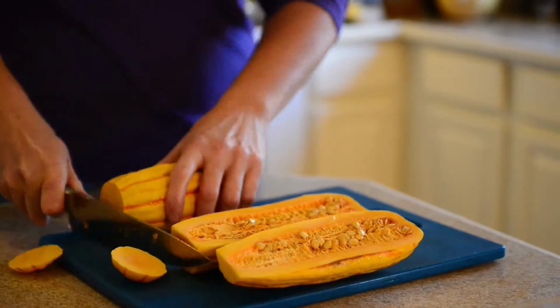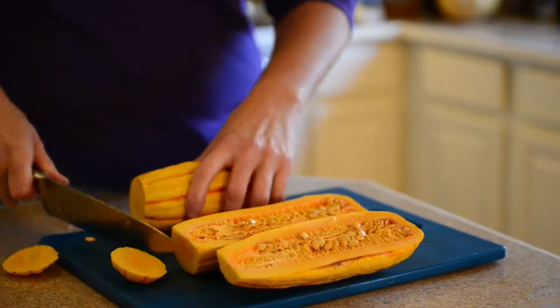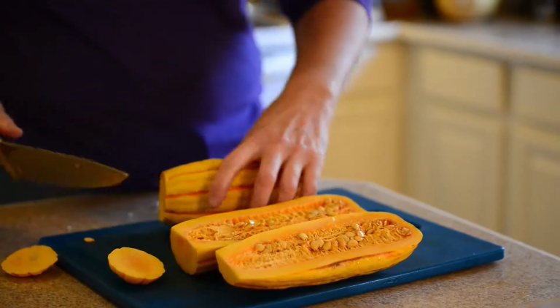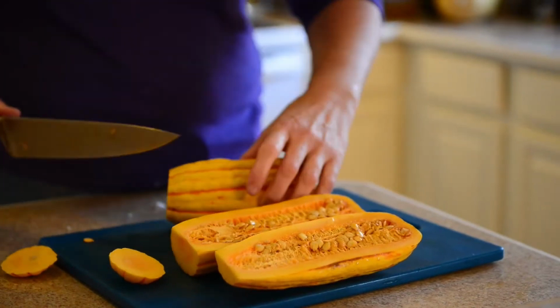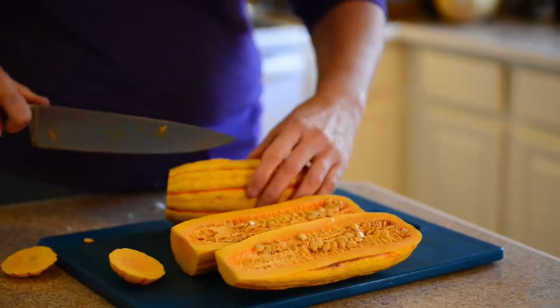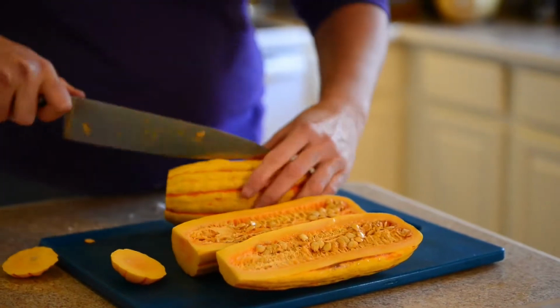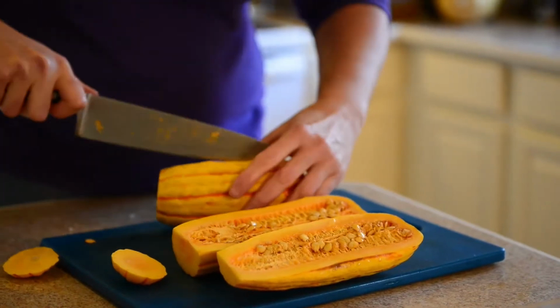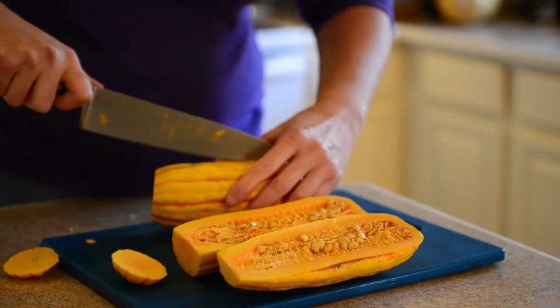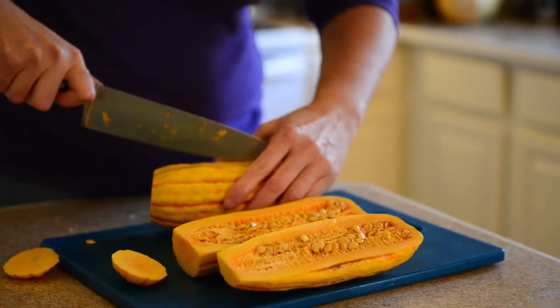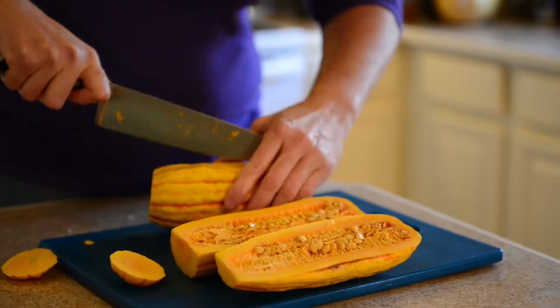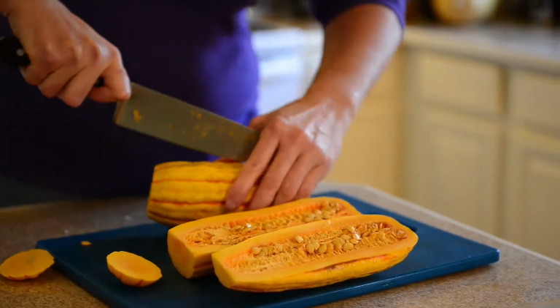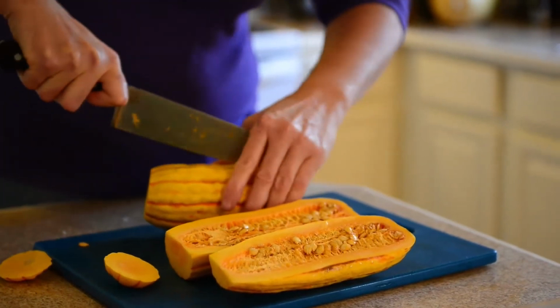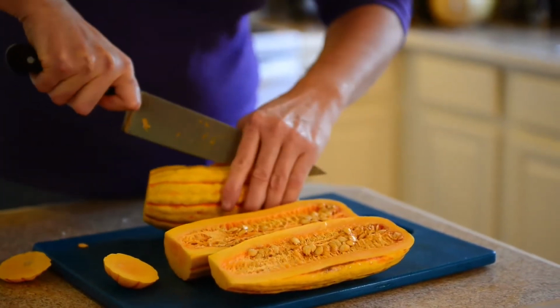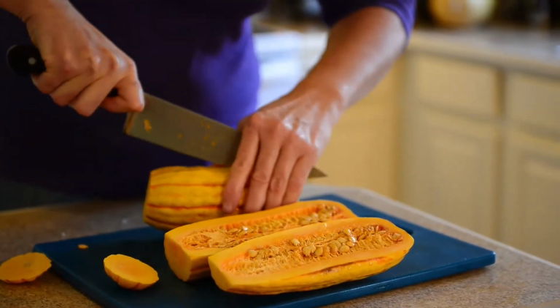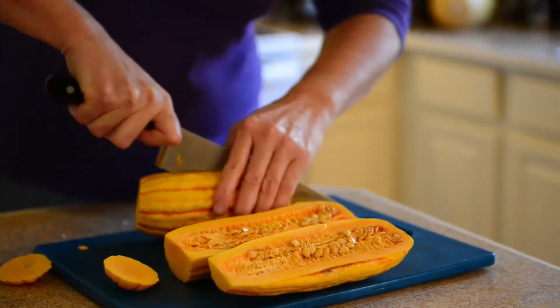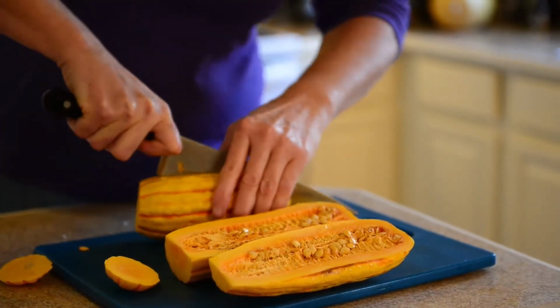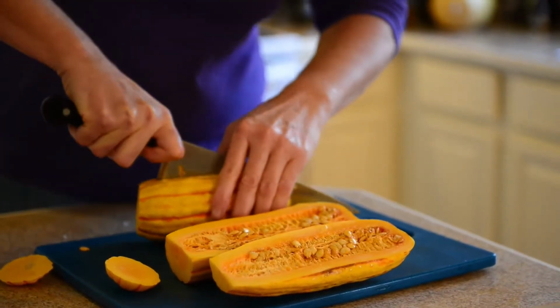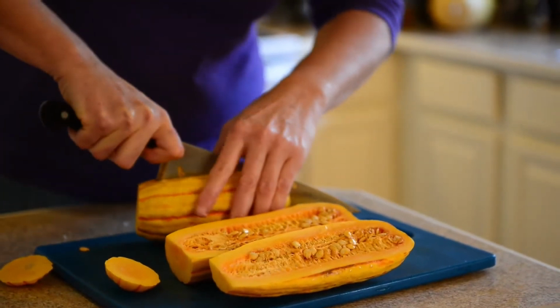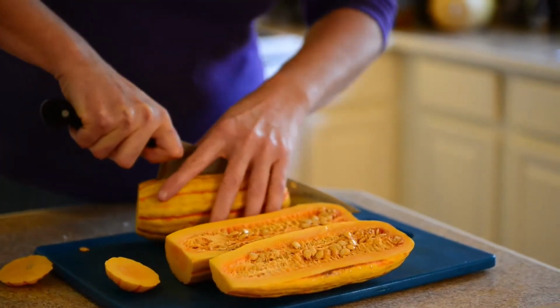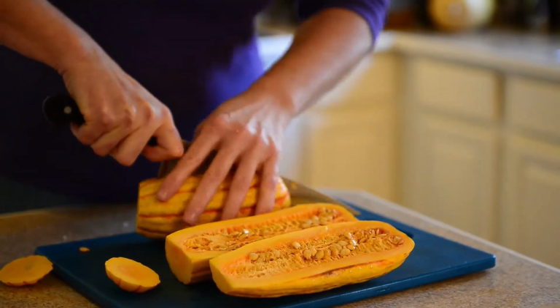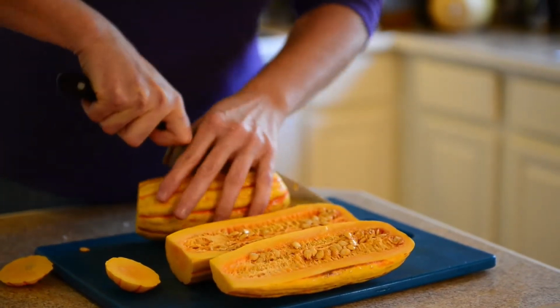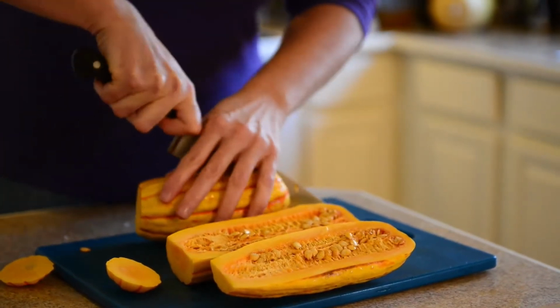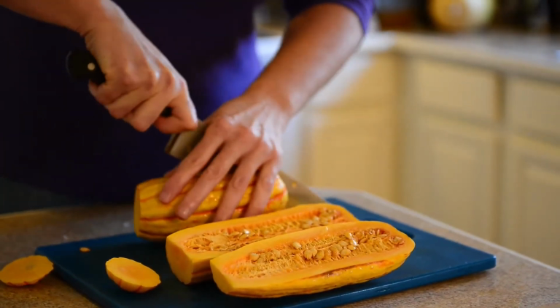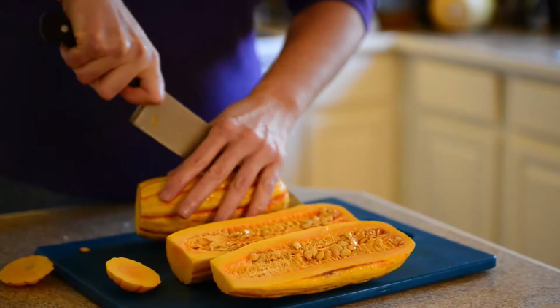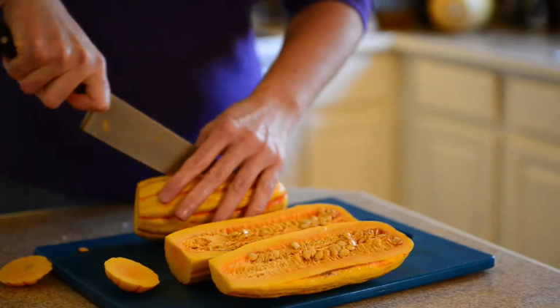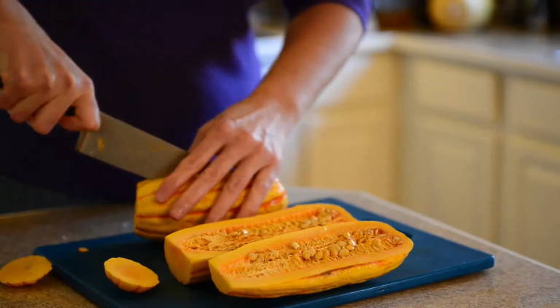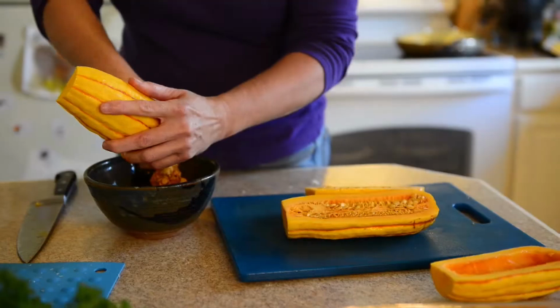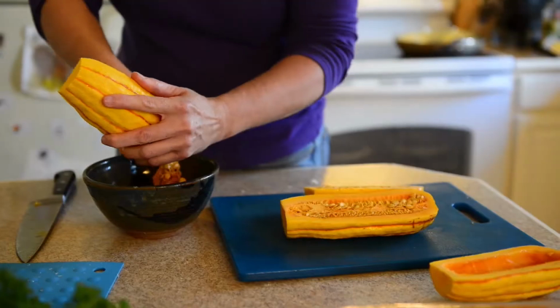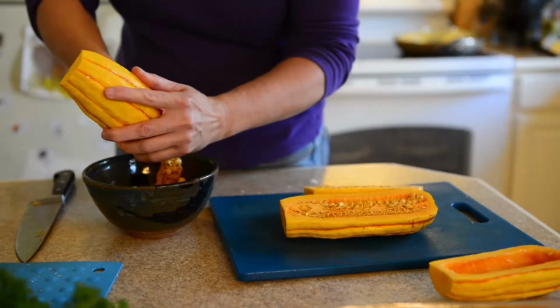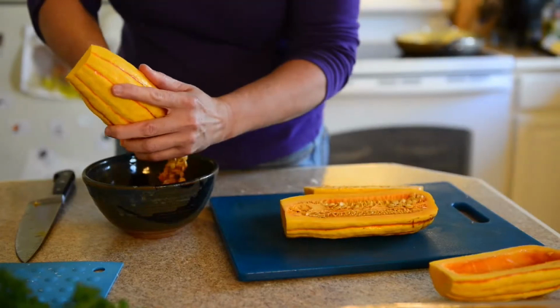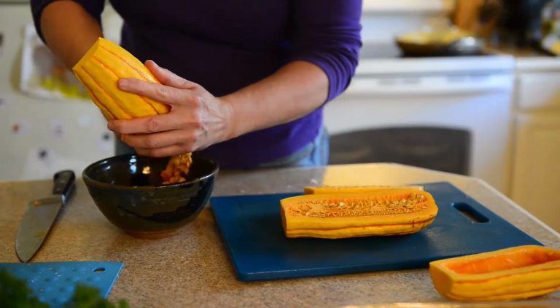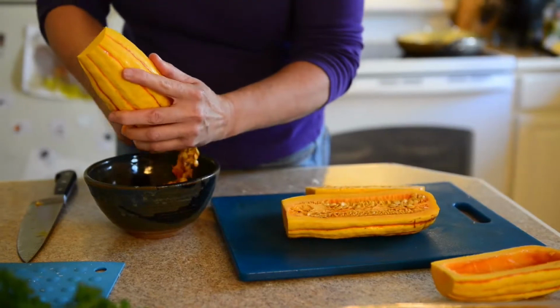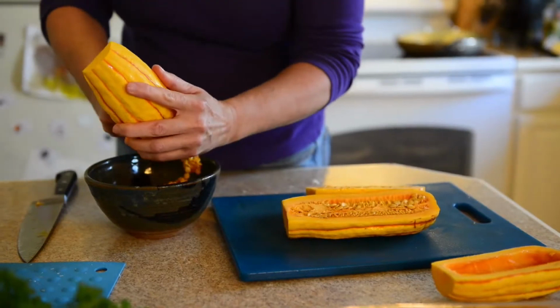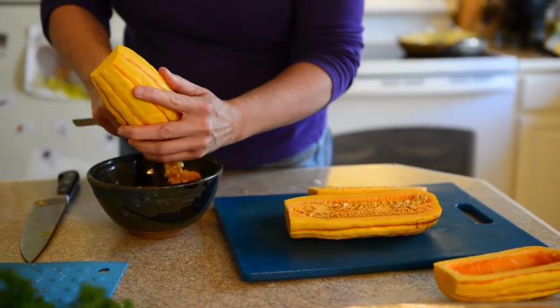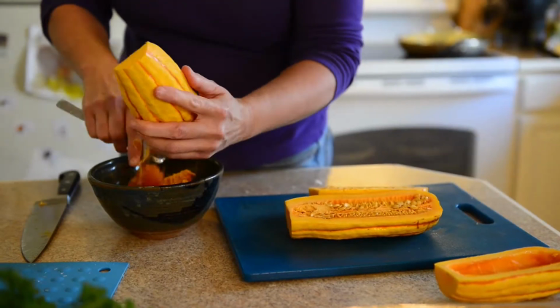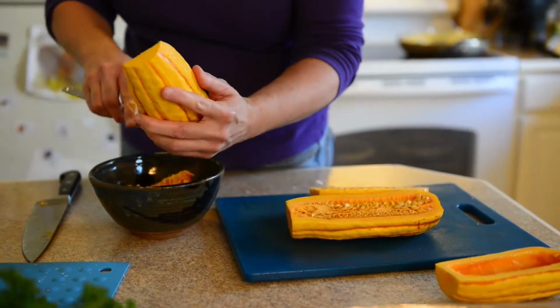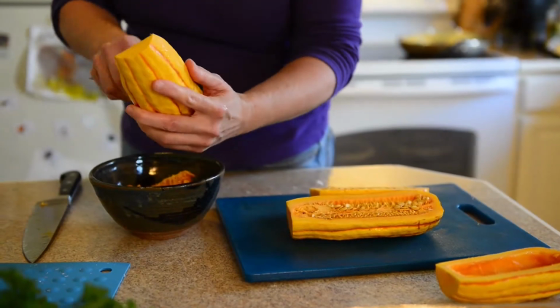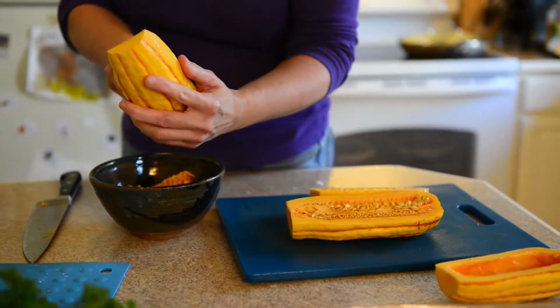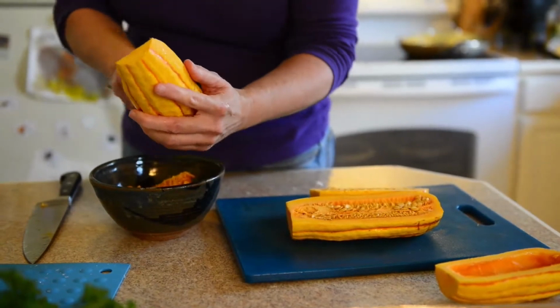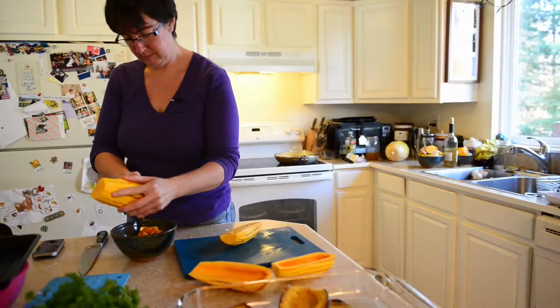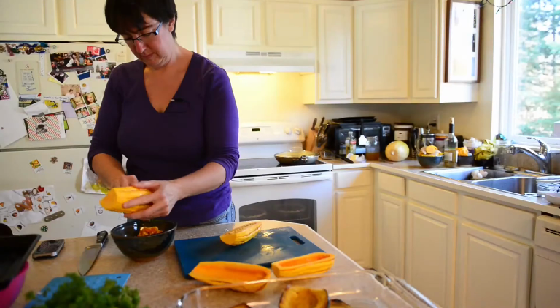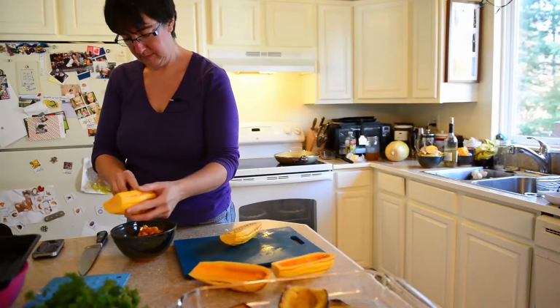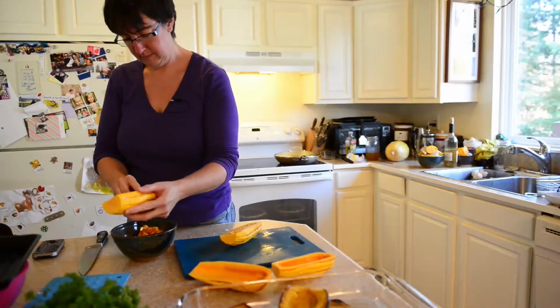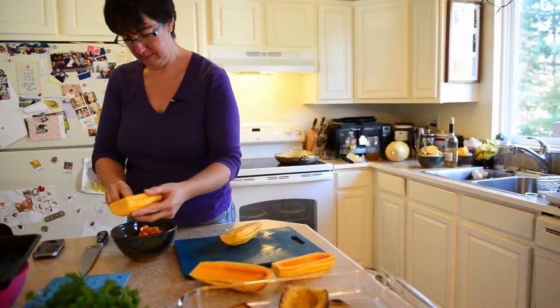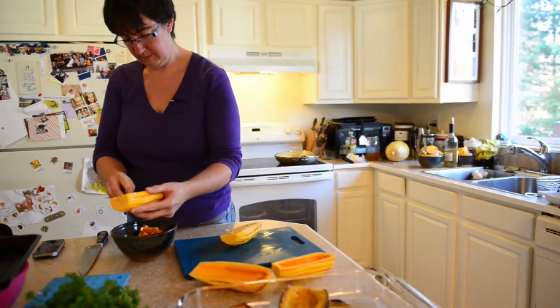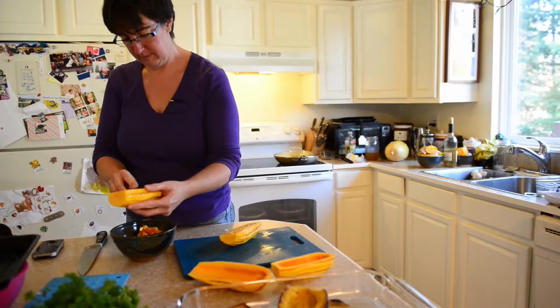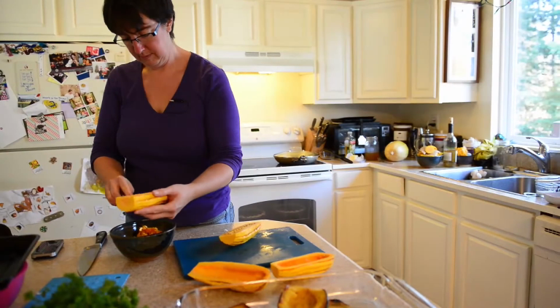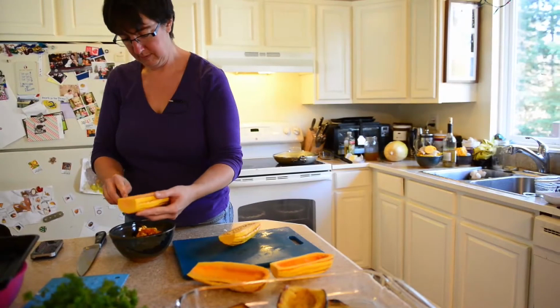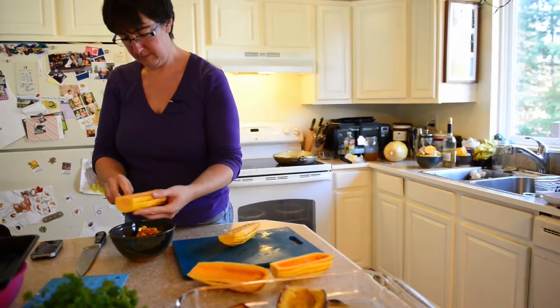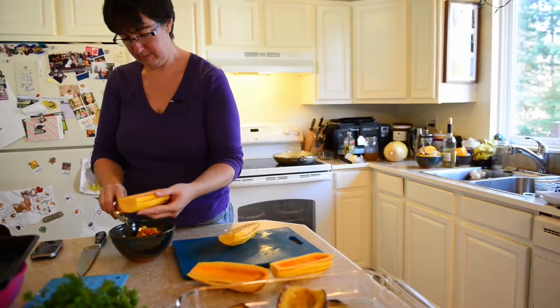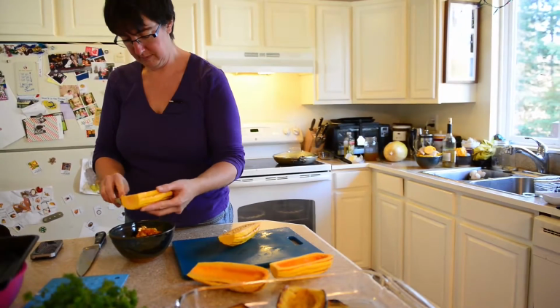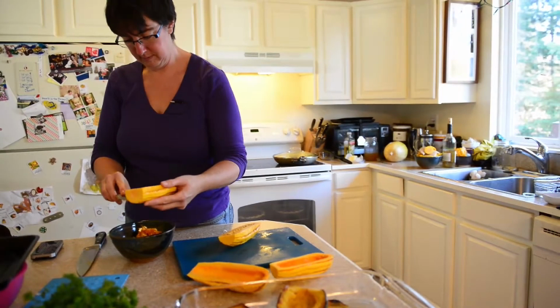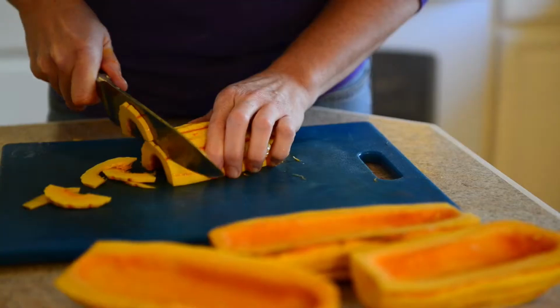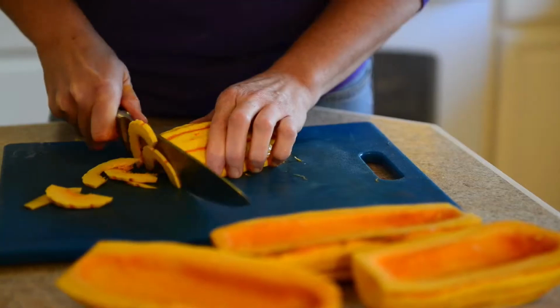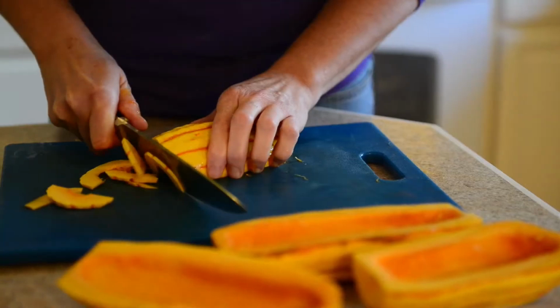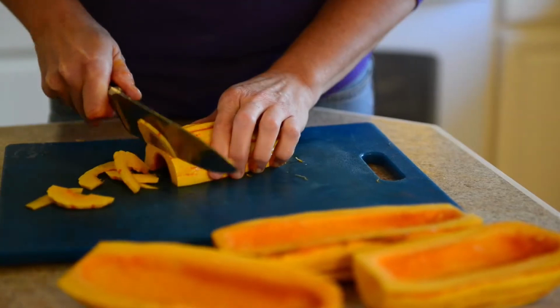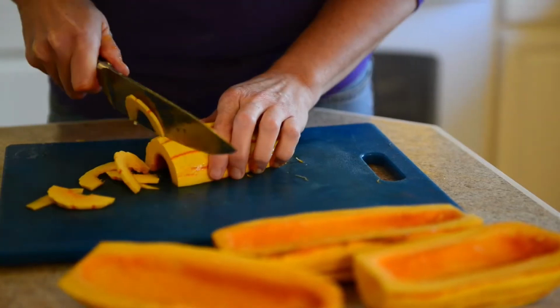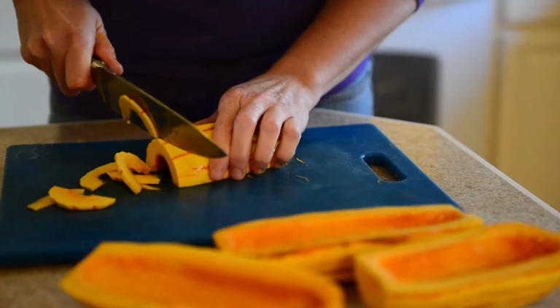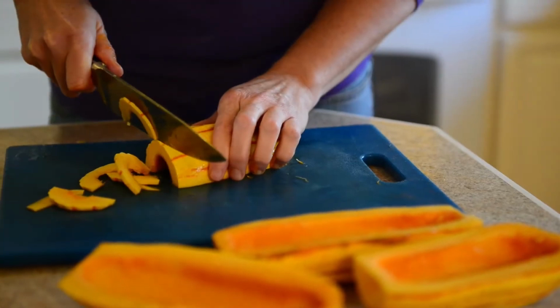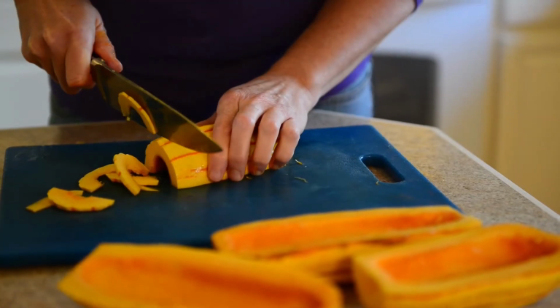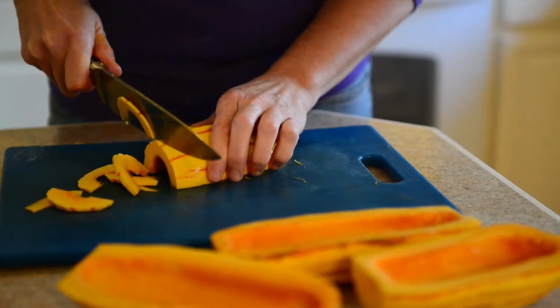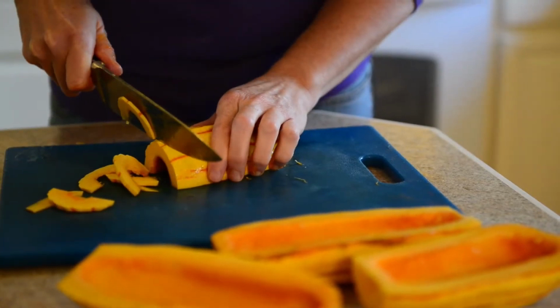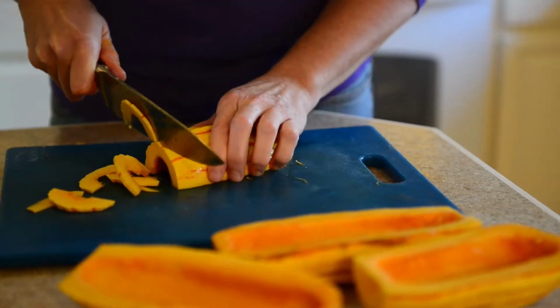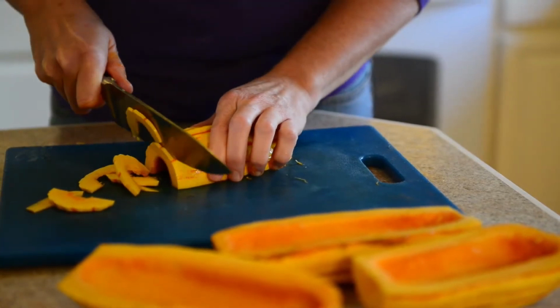Cut the squash in half and seed them. Then we're going to cut thin, thin slices.